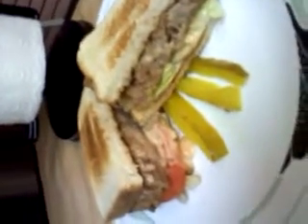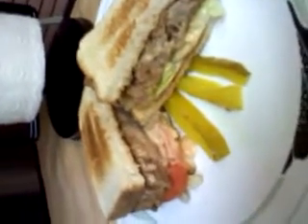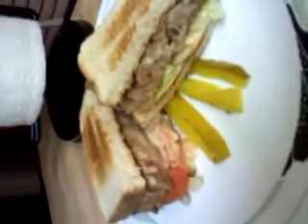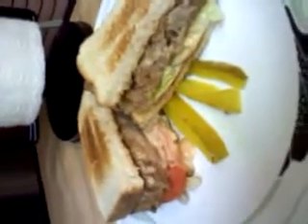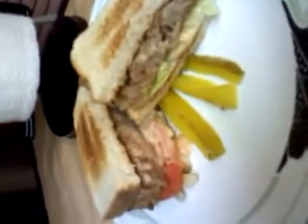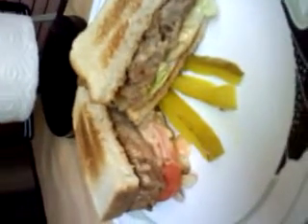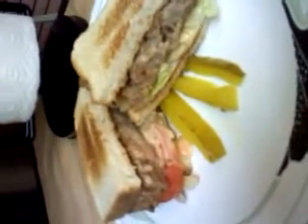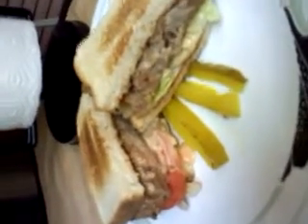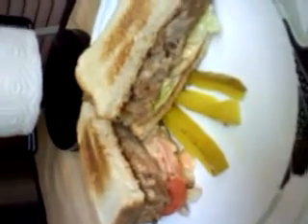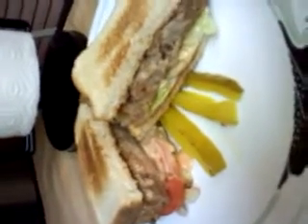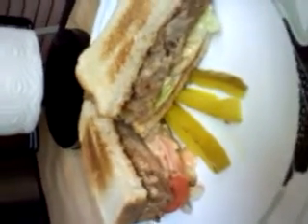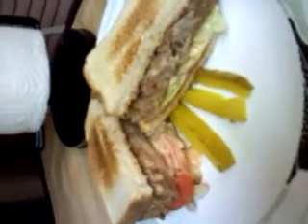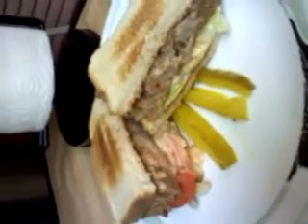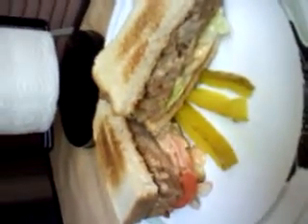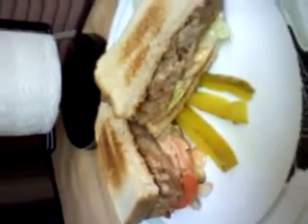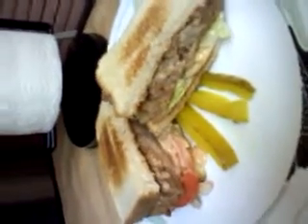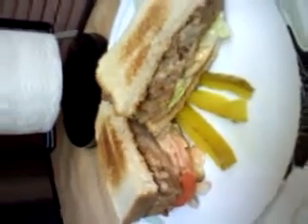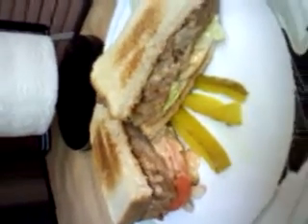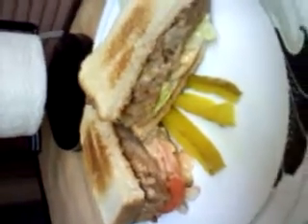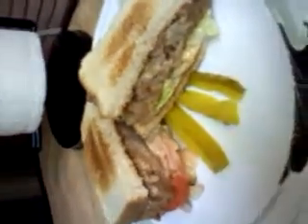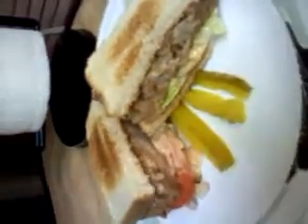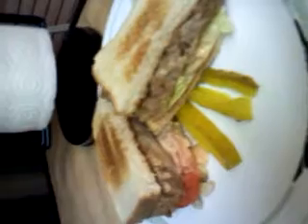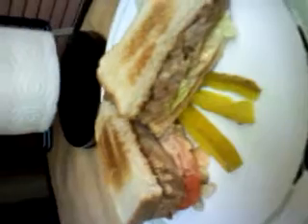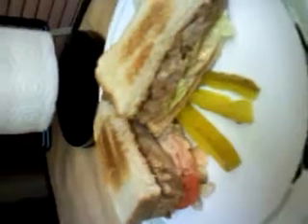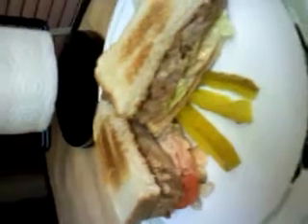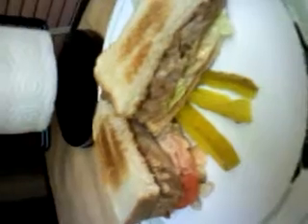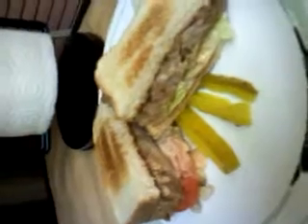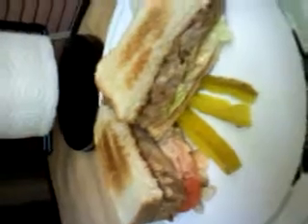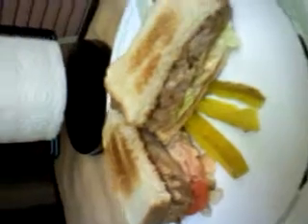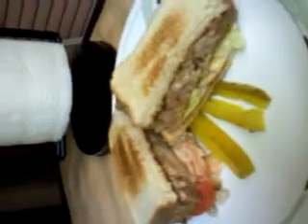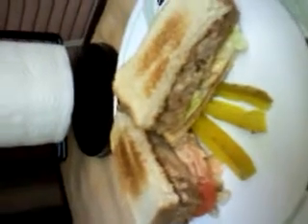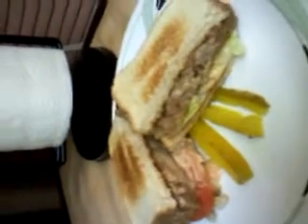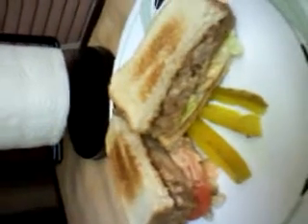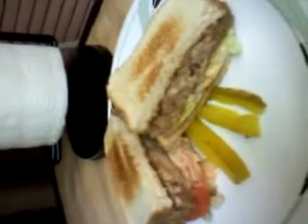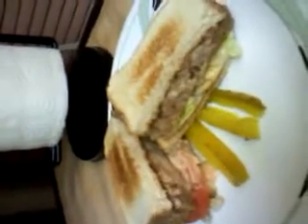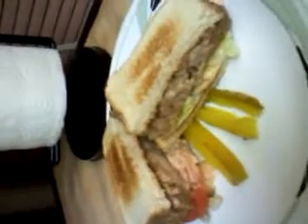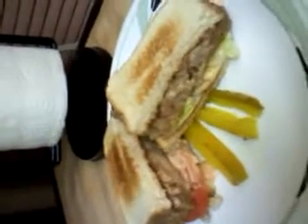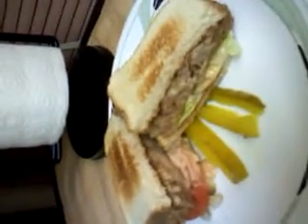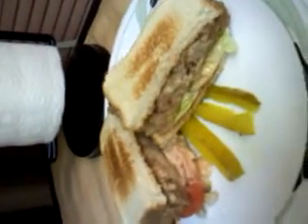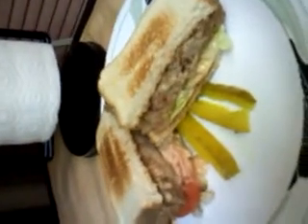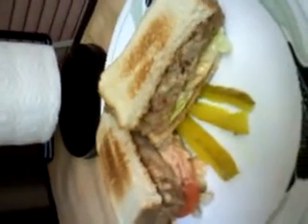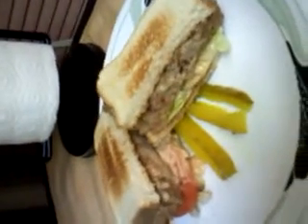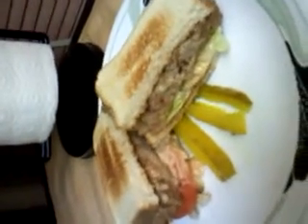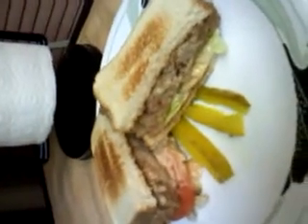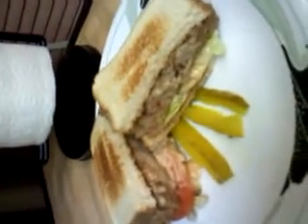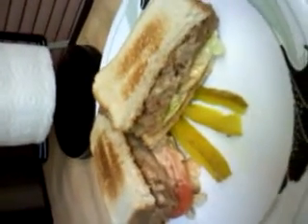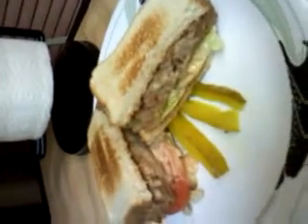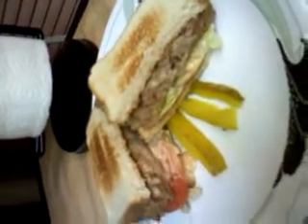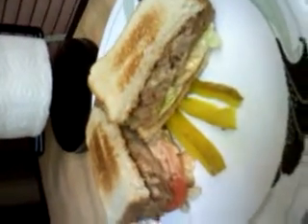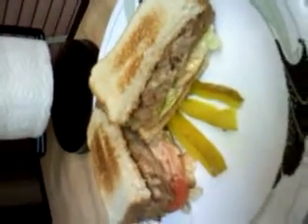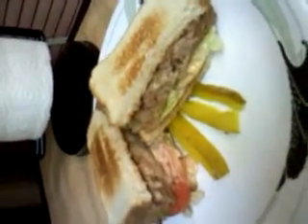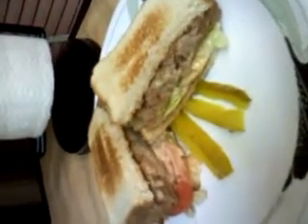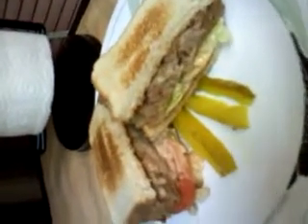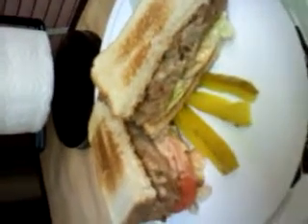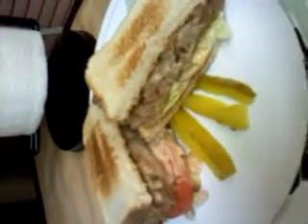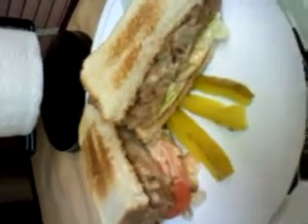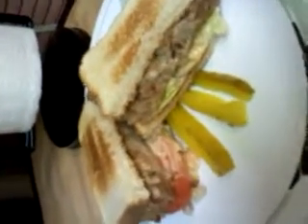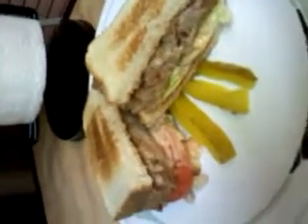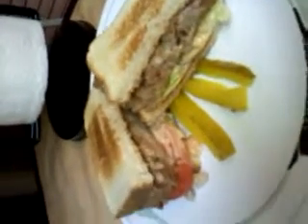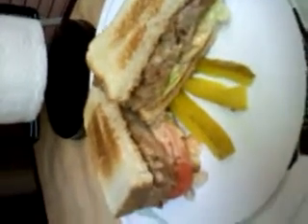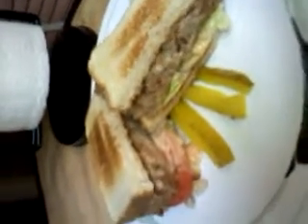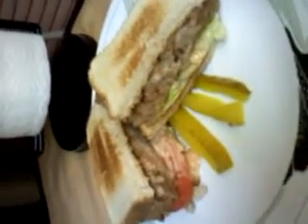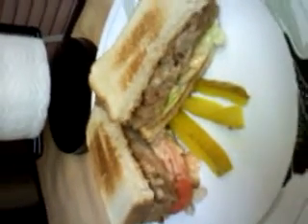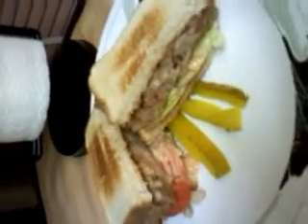So this is a meatloaf sandwich. You make meatloaf, you've got to have that meatloaf sandwich. Enjoy!